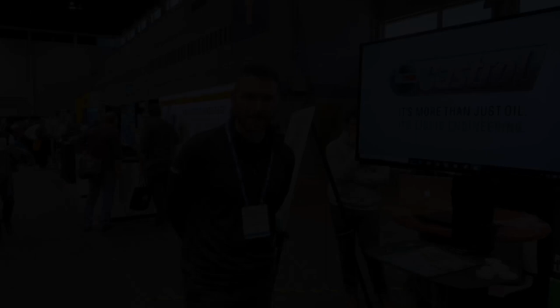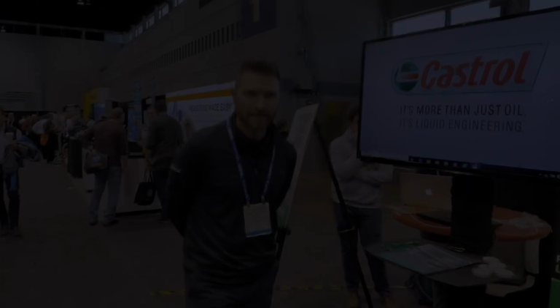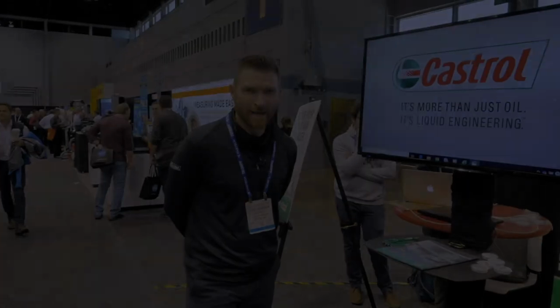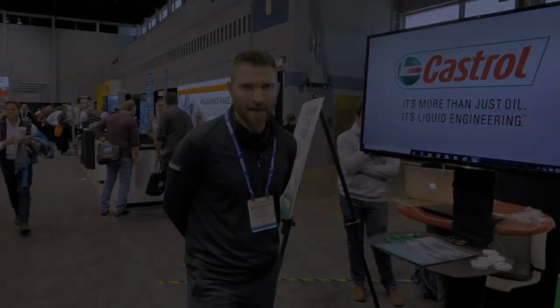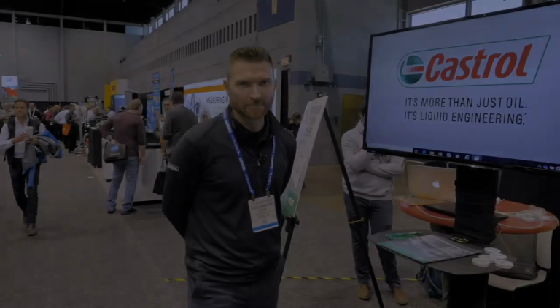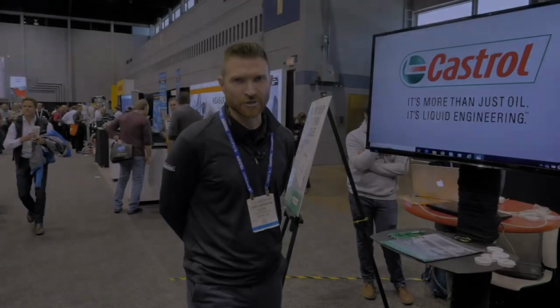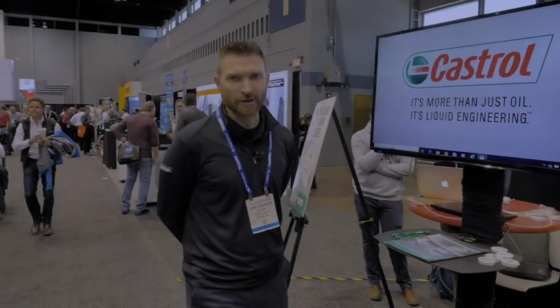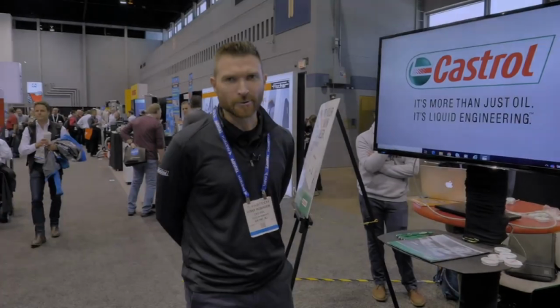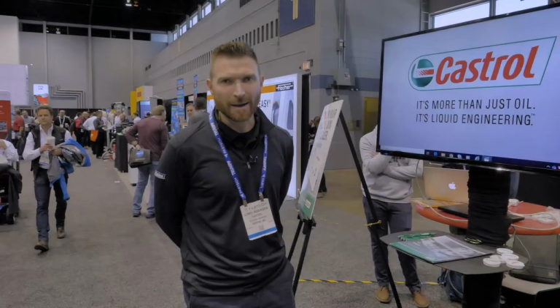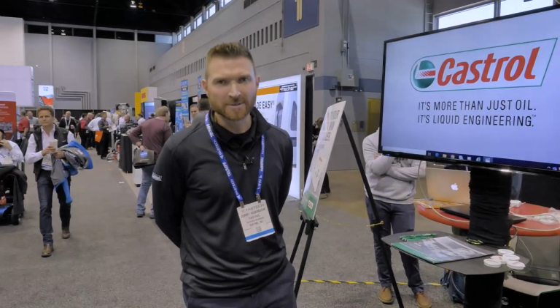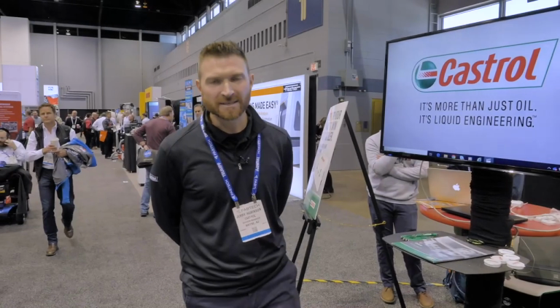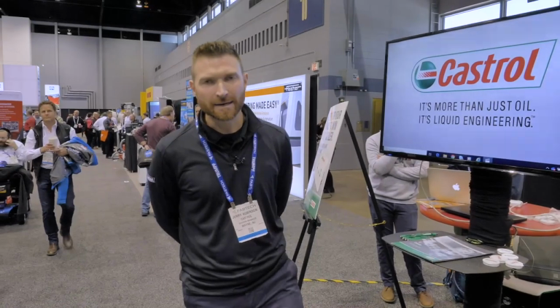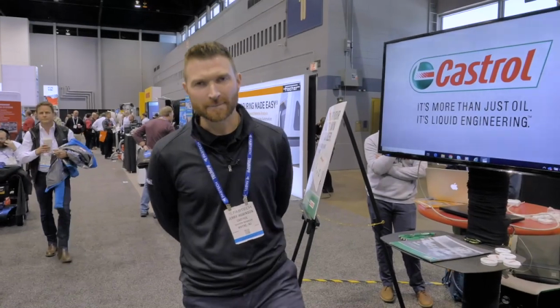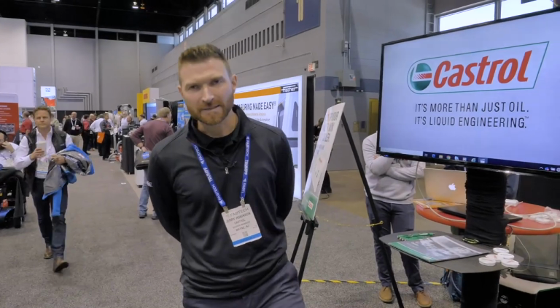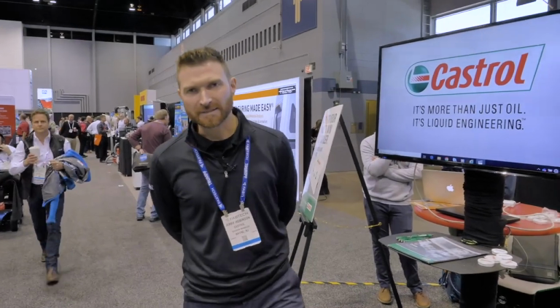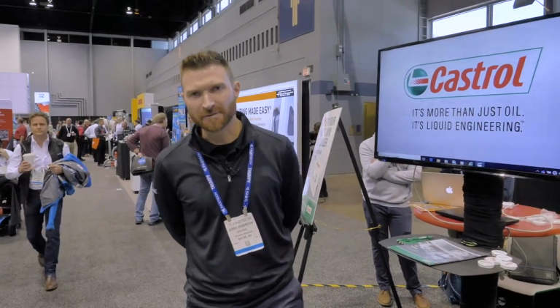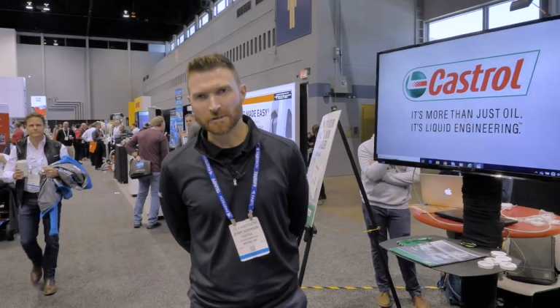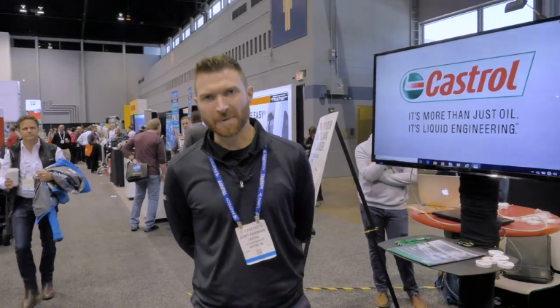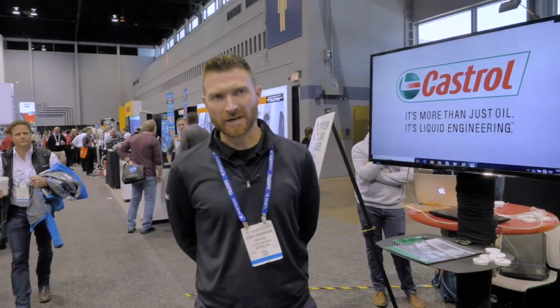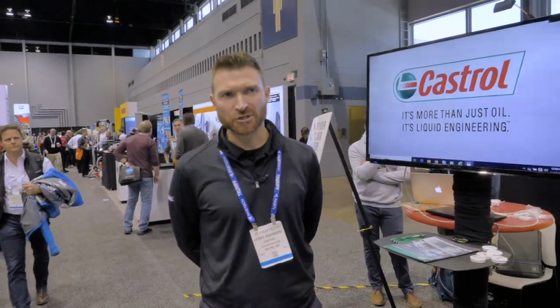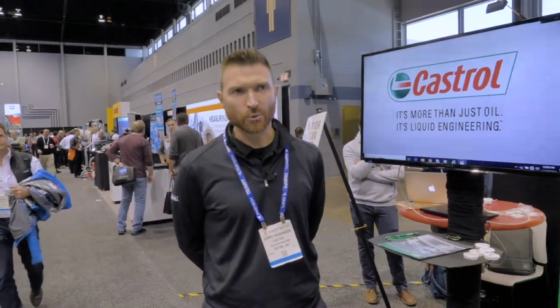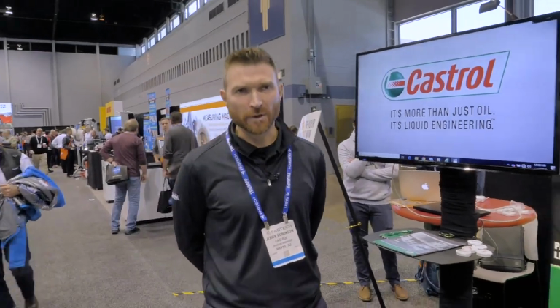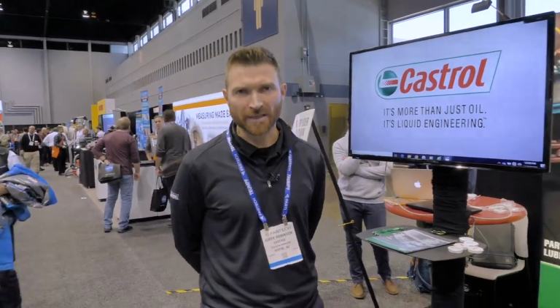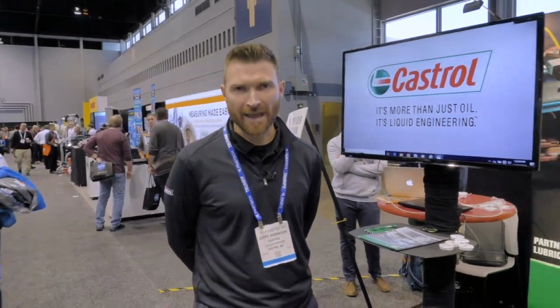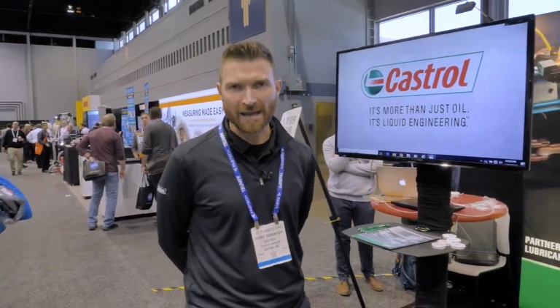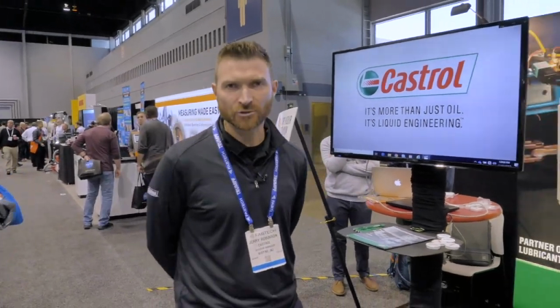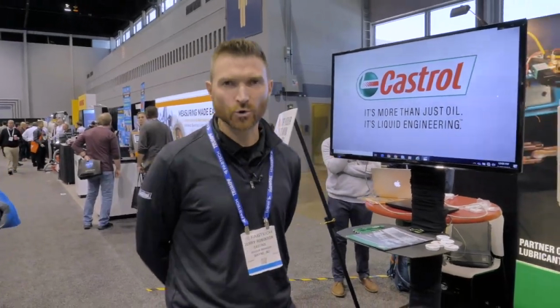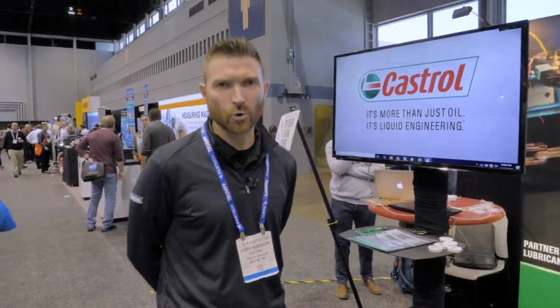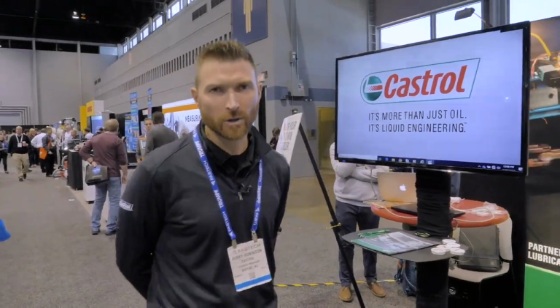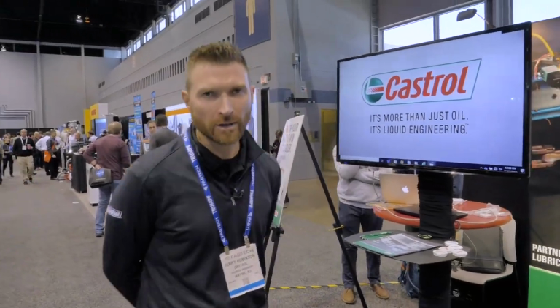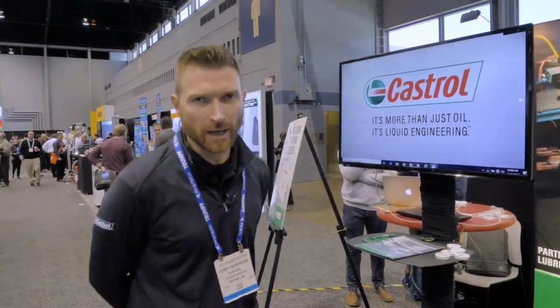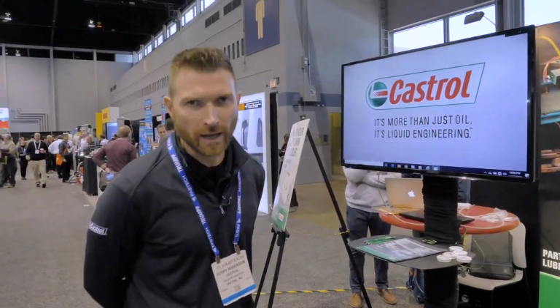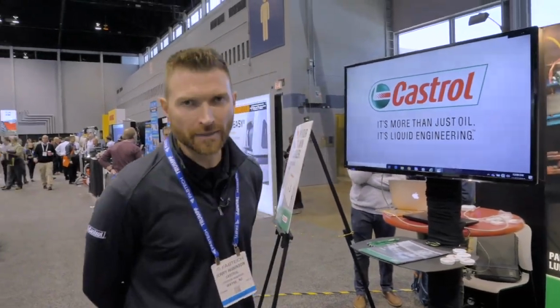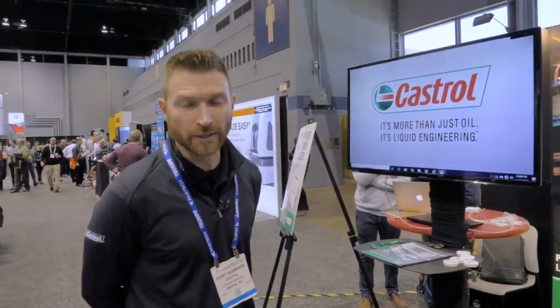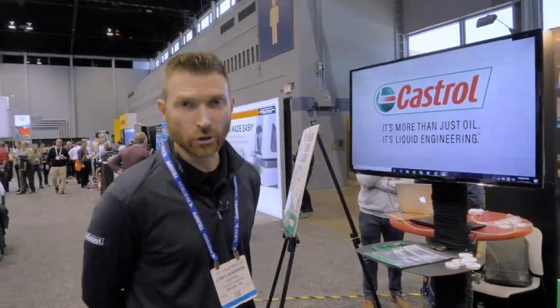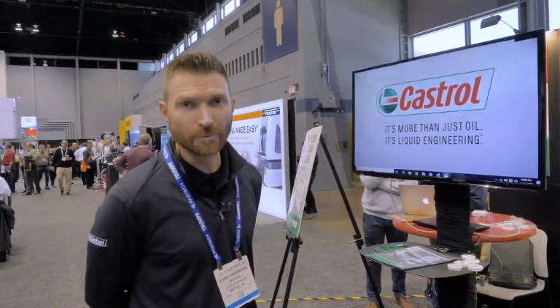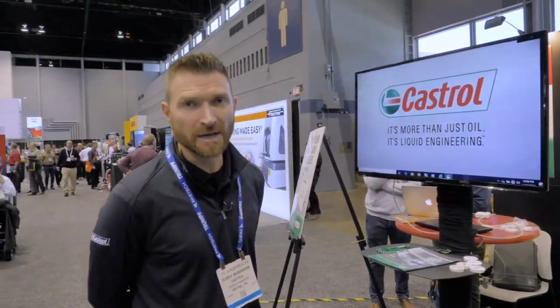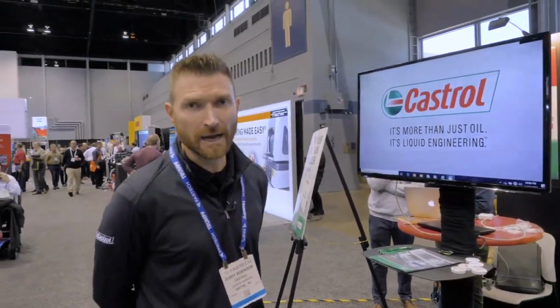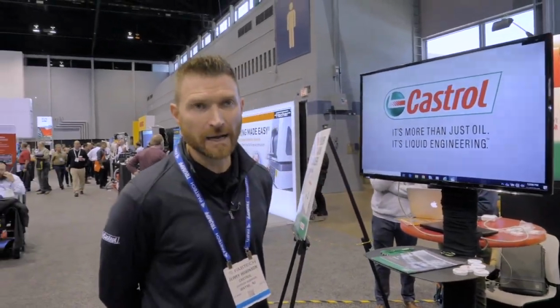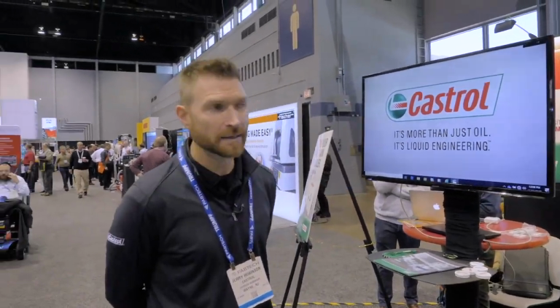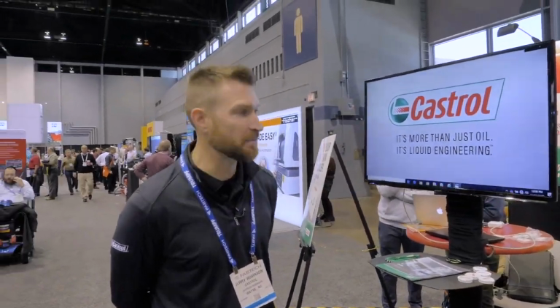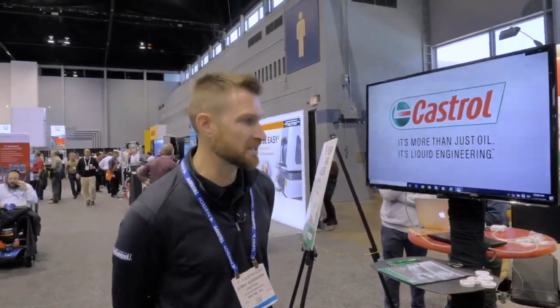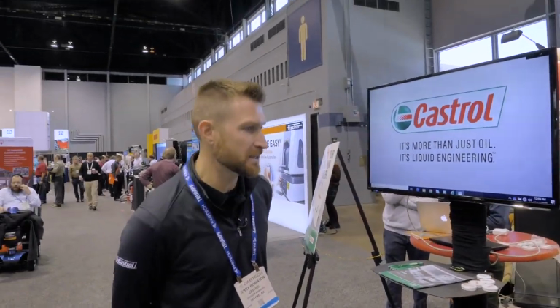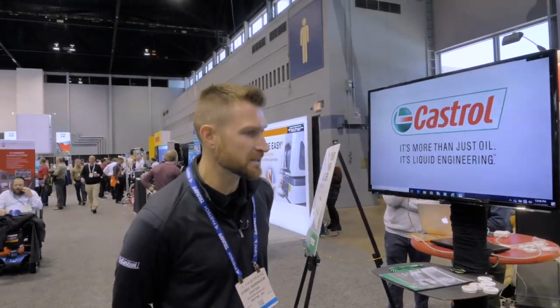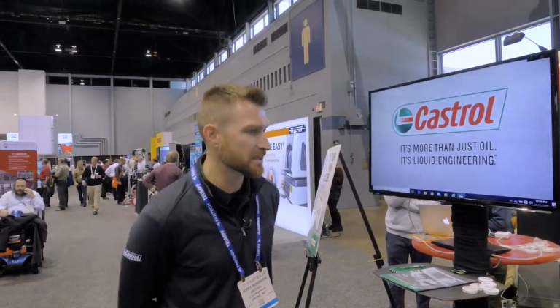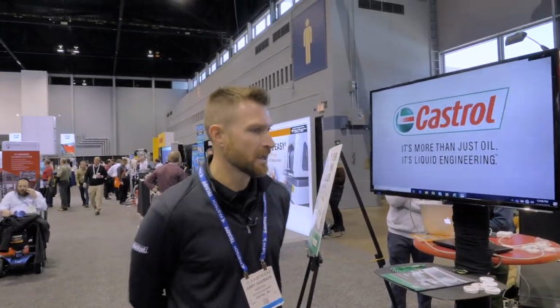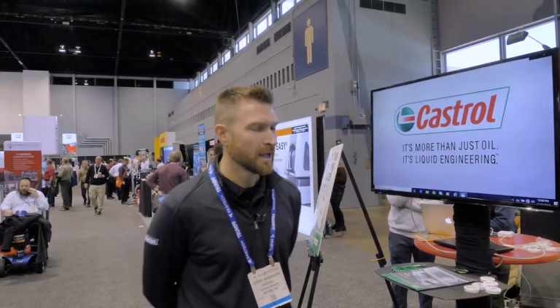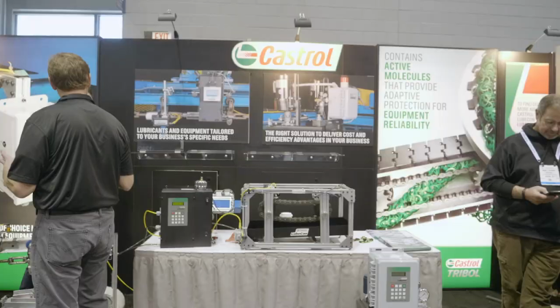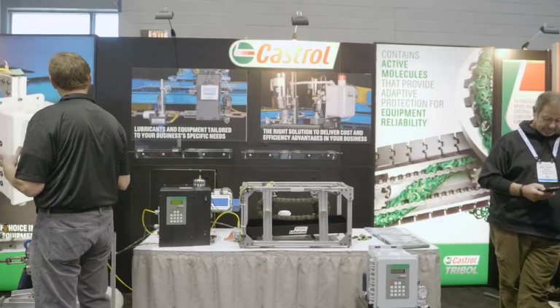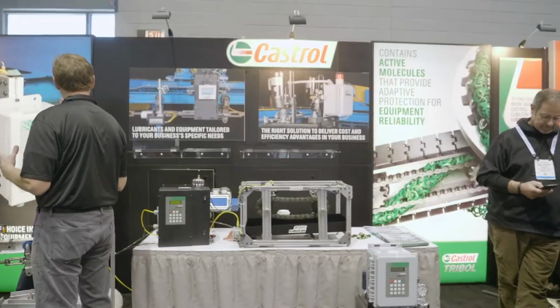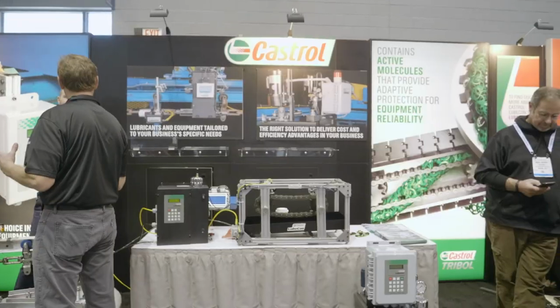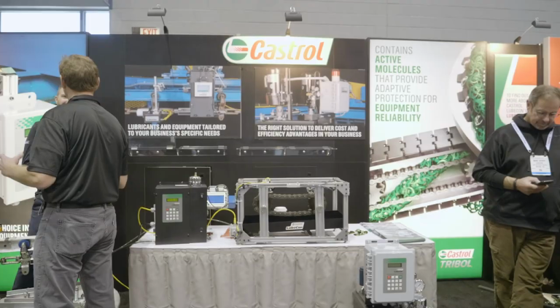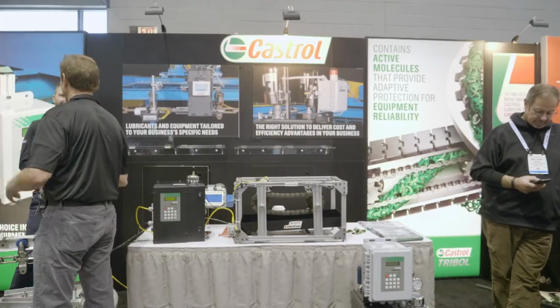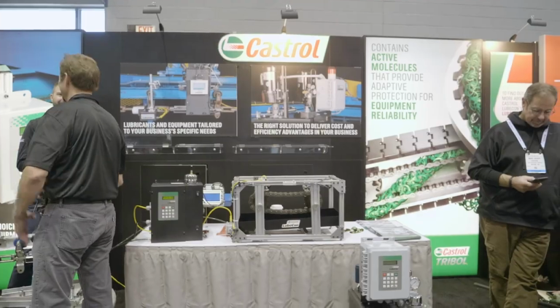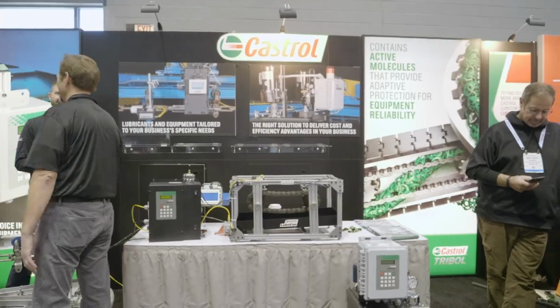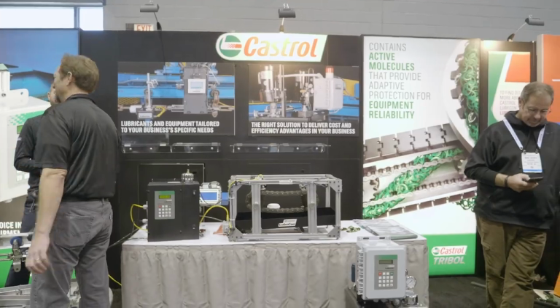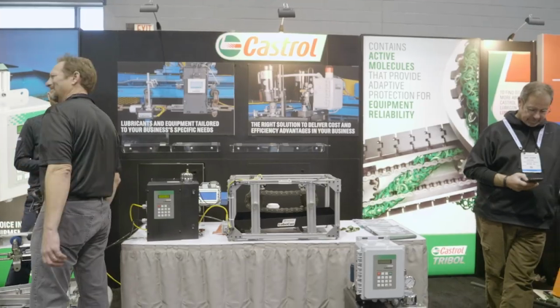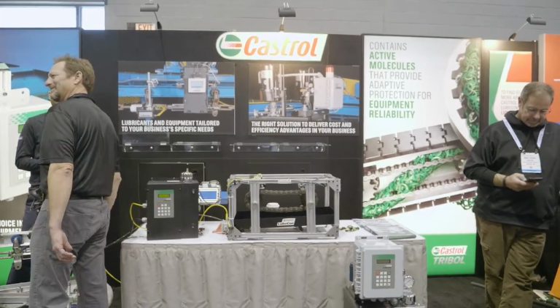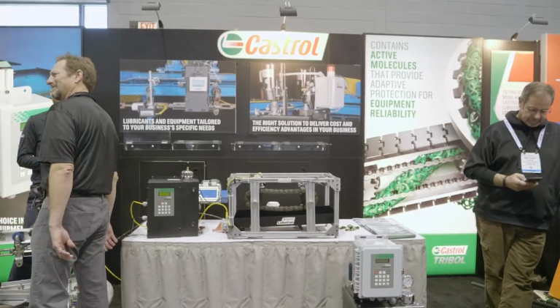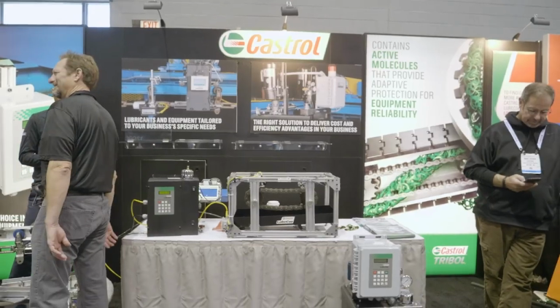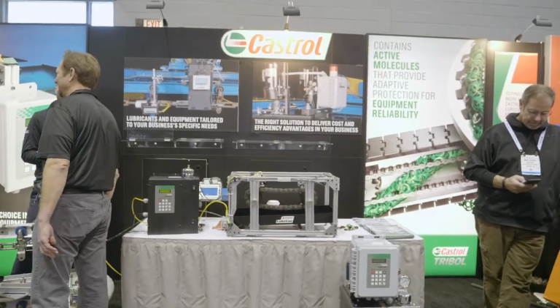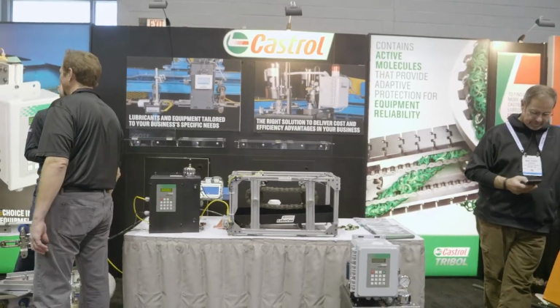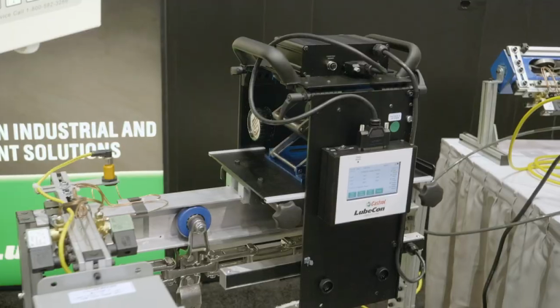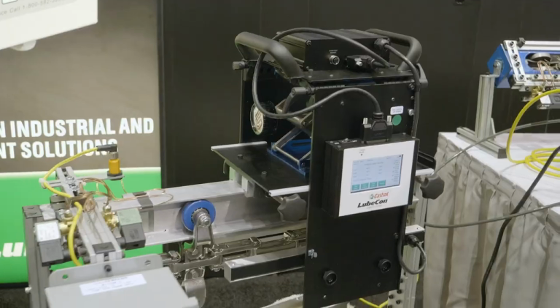I'm Jerry Robinson, a division manager with Castrol, the LubeCon business. We're here at Fabtech 2019.